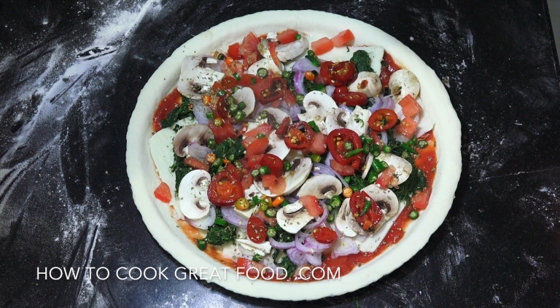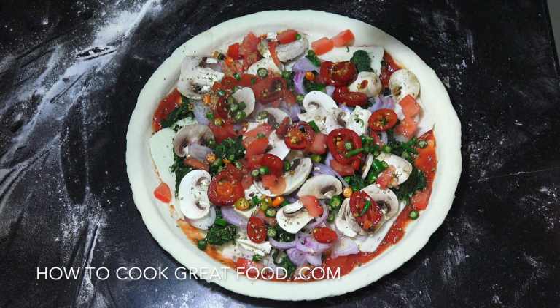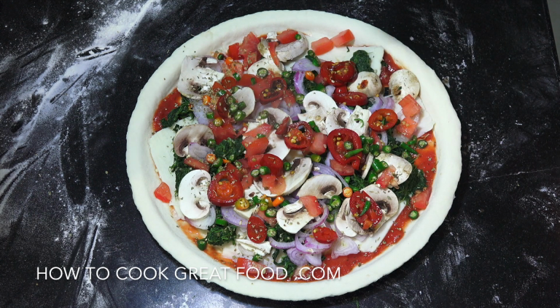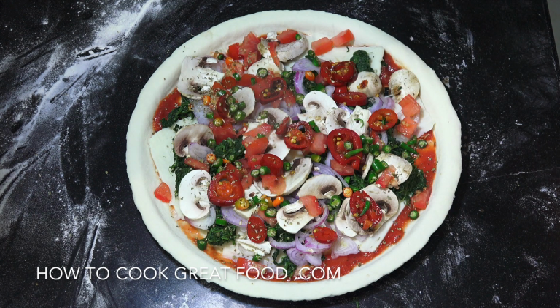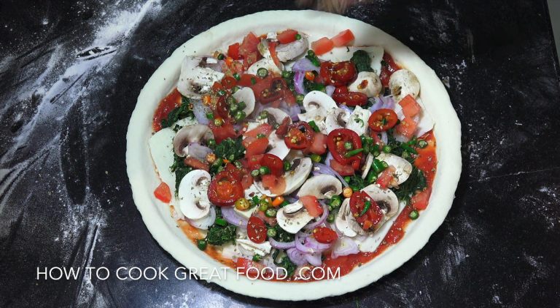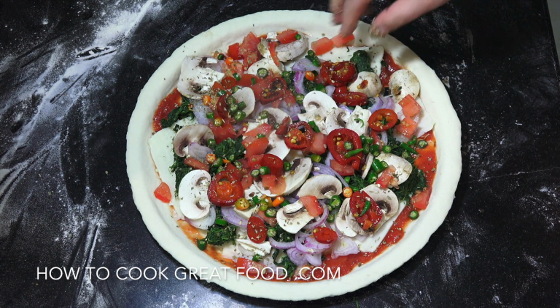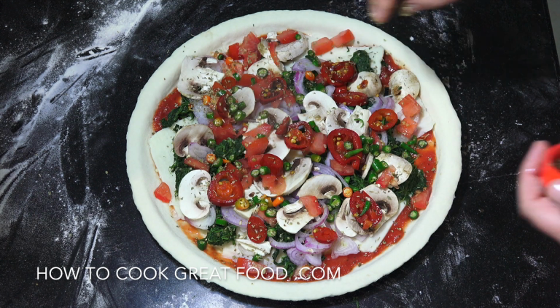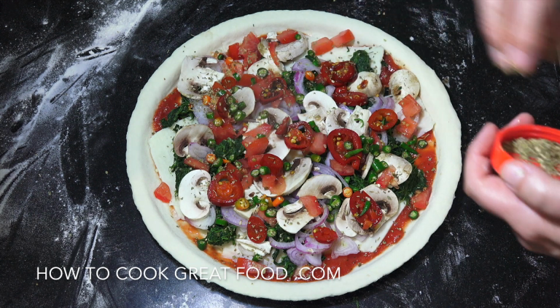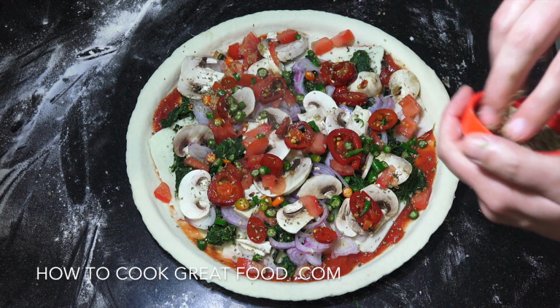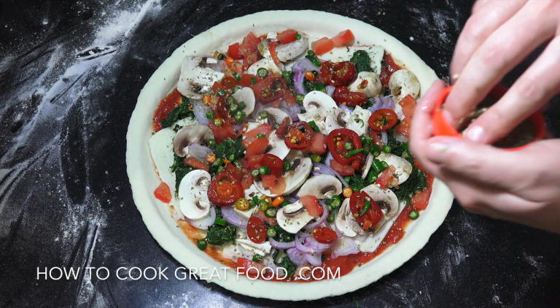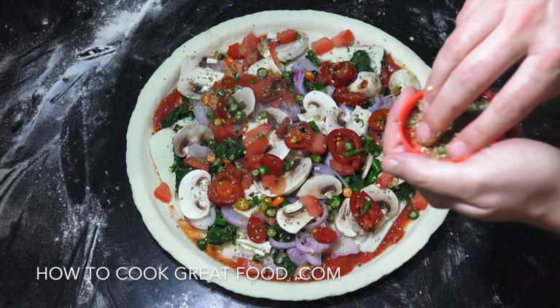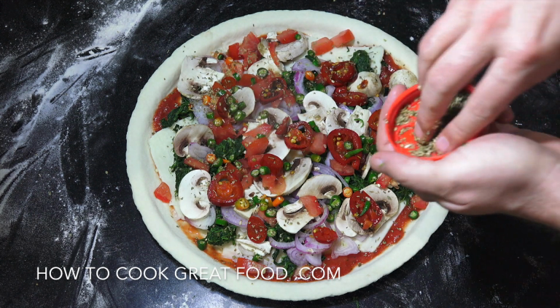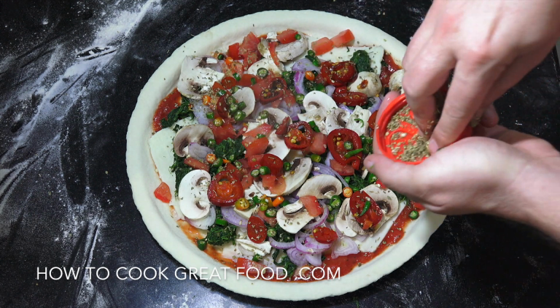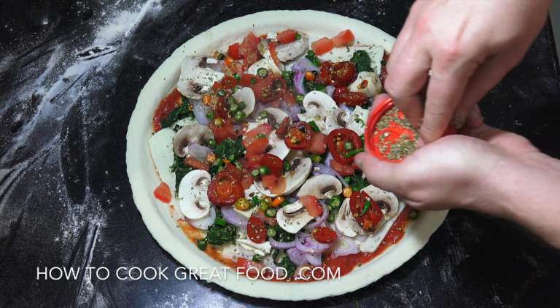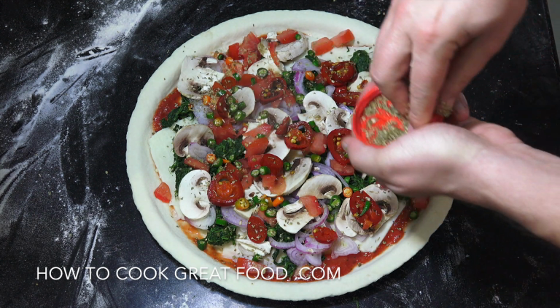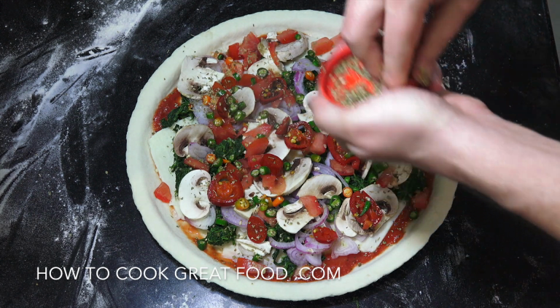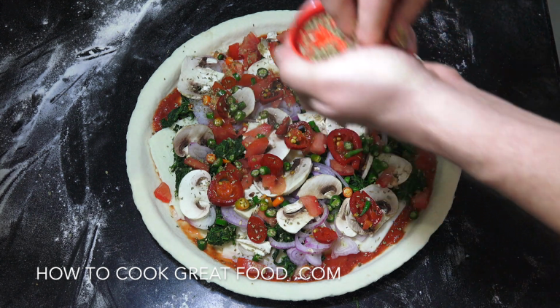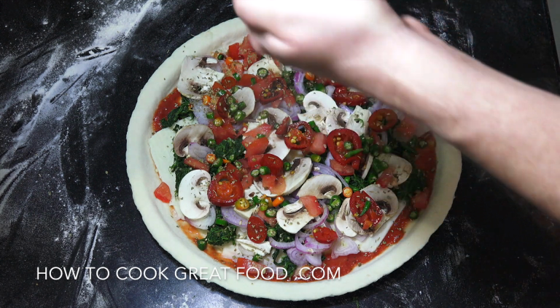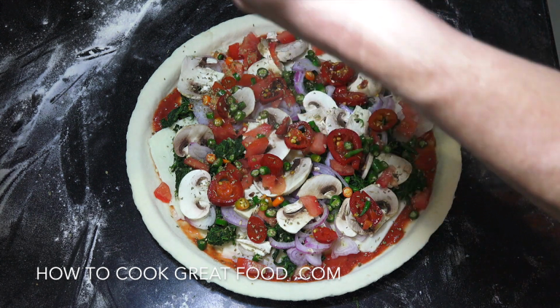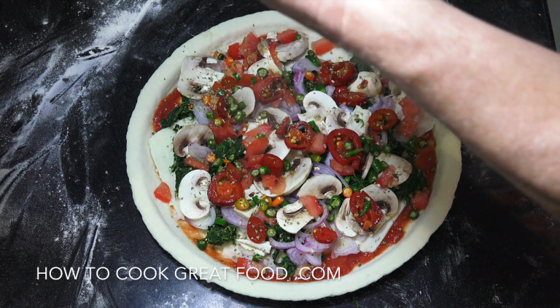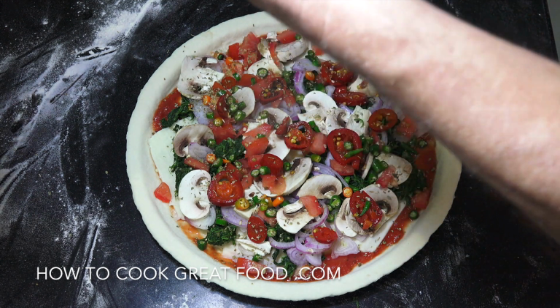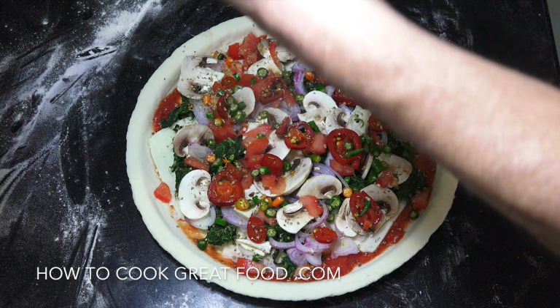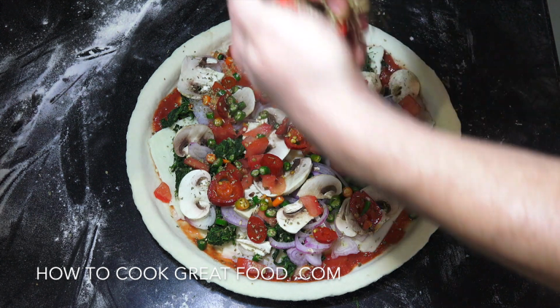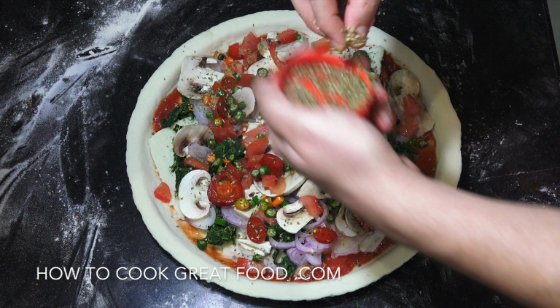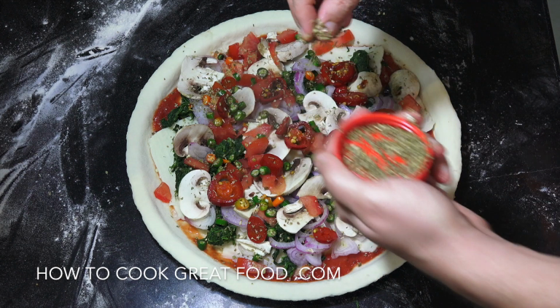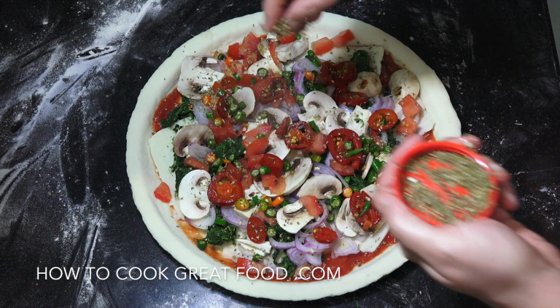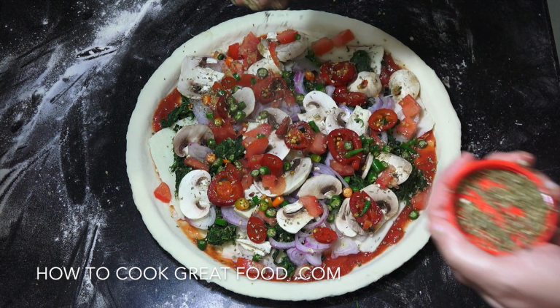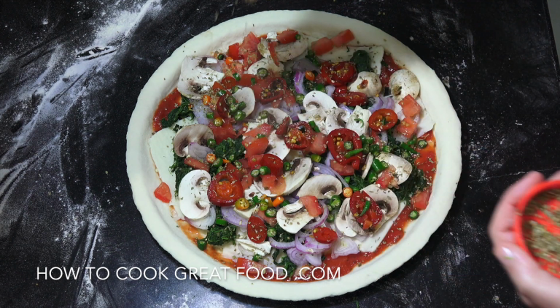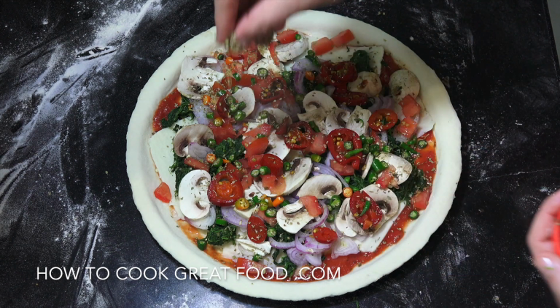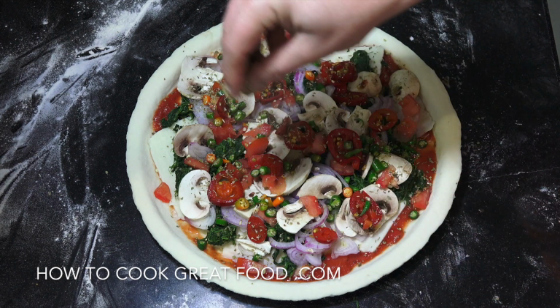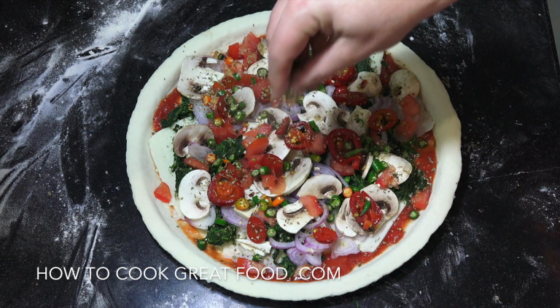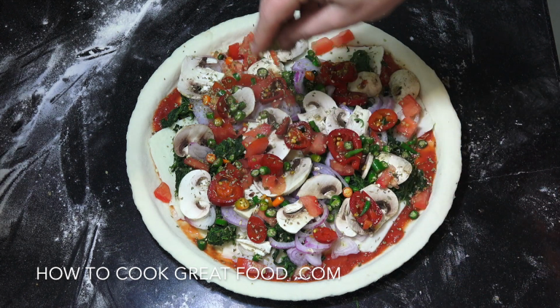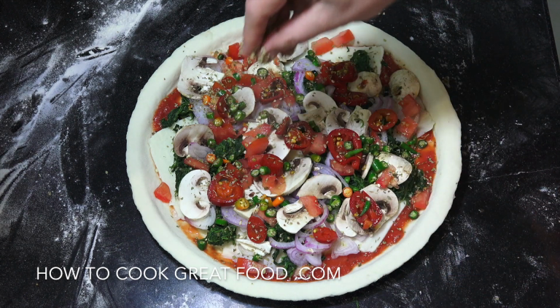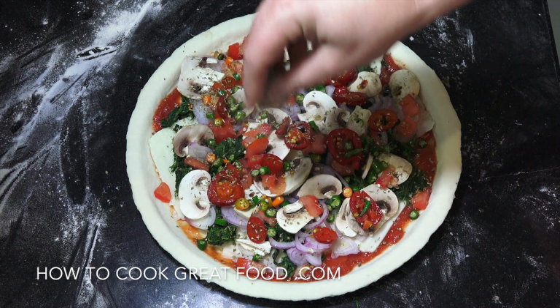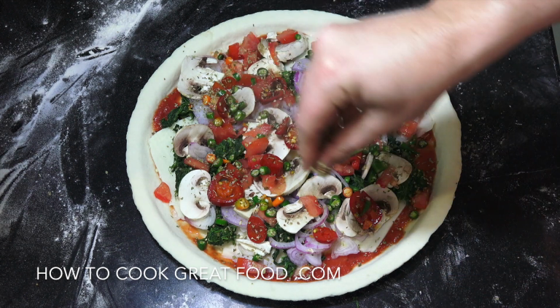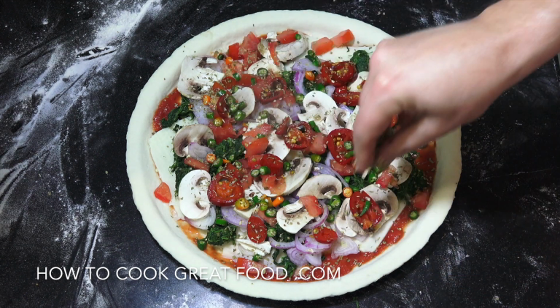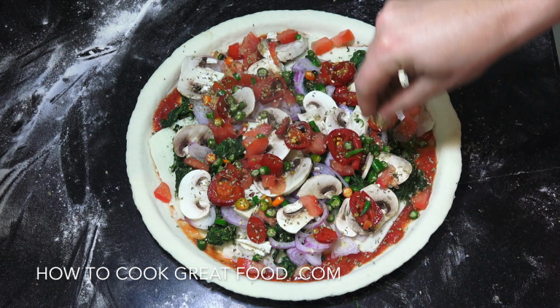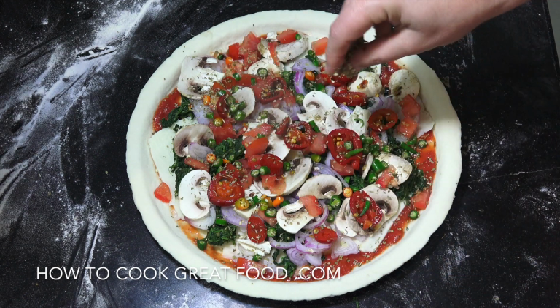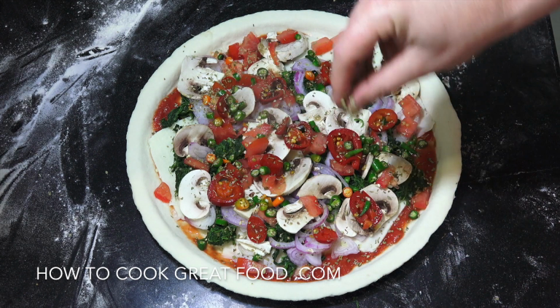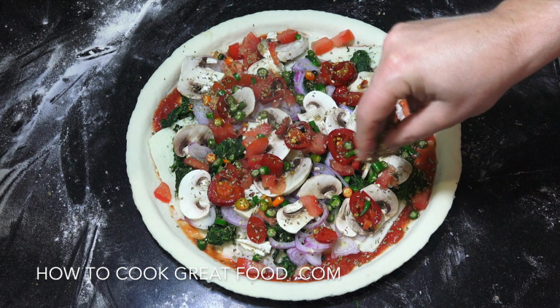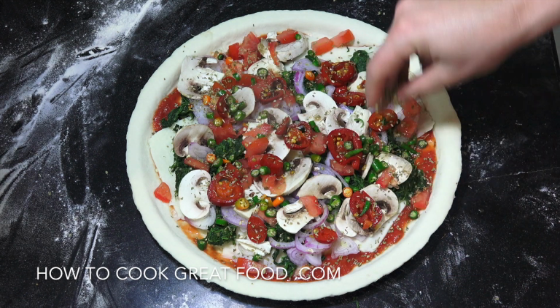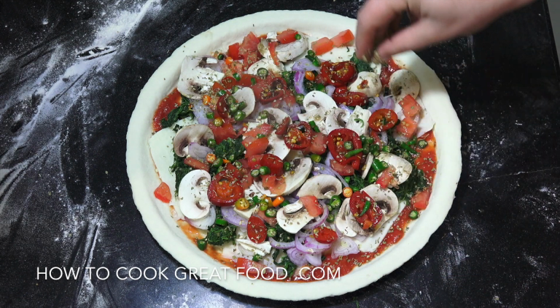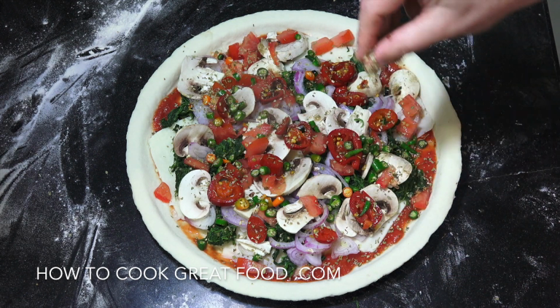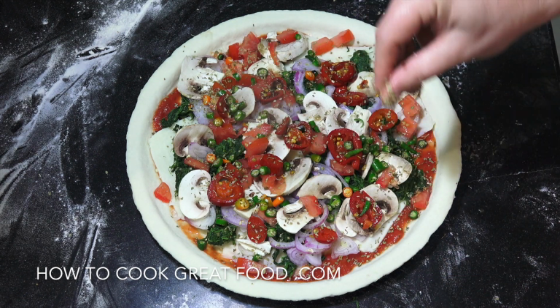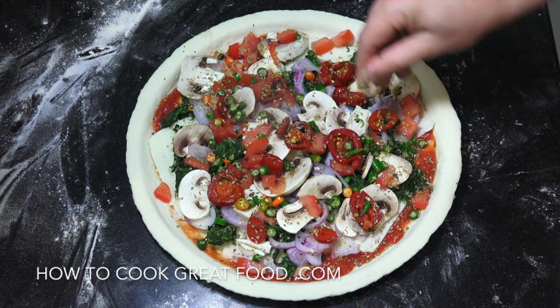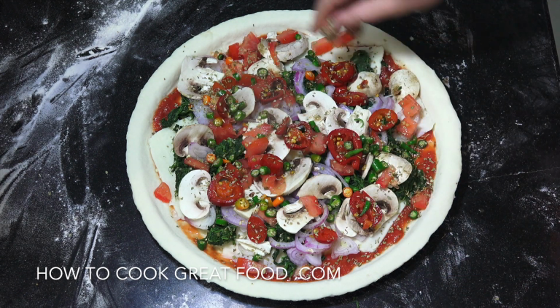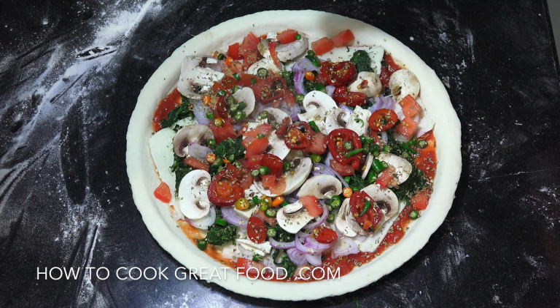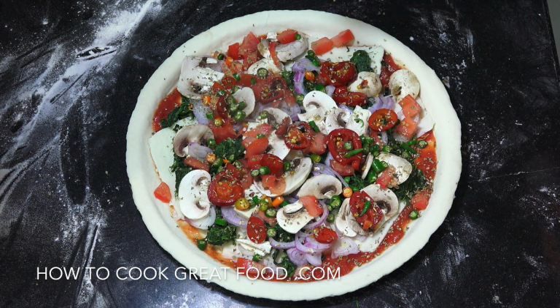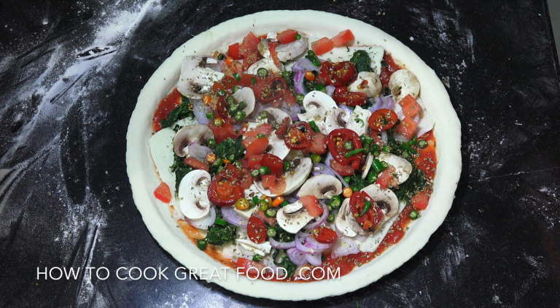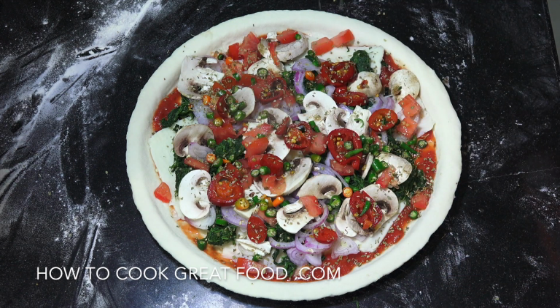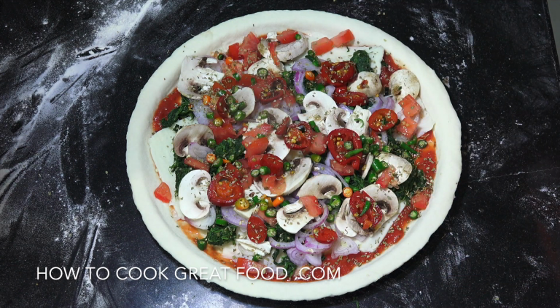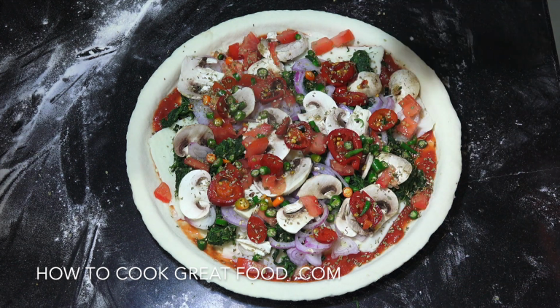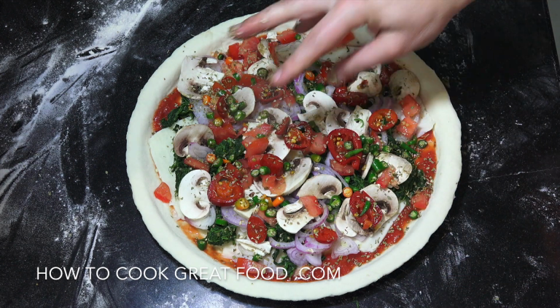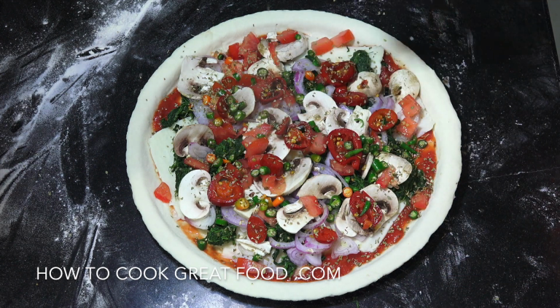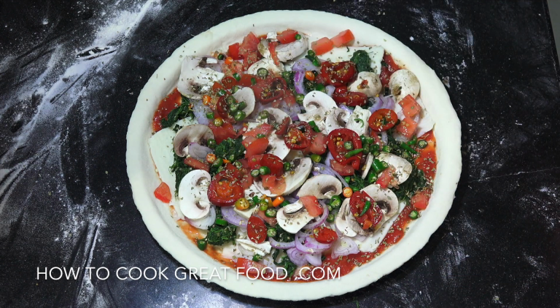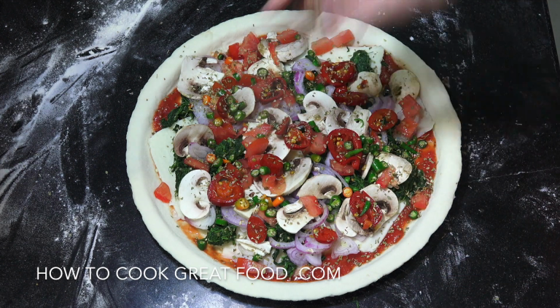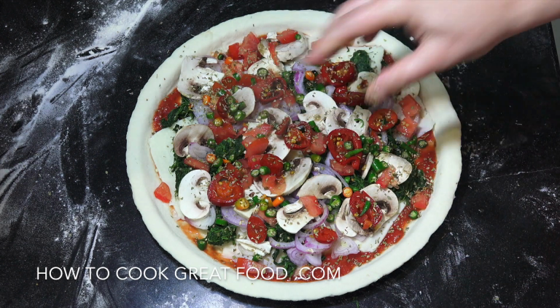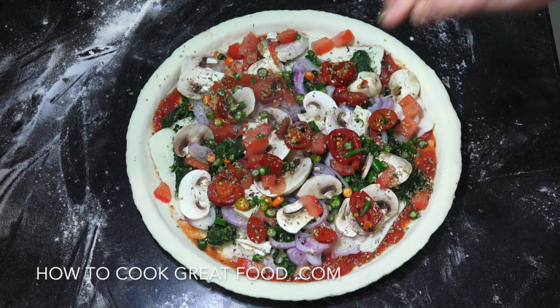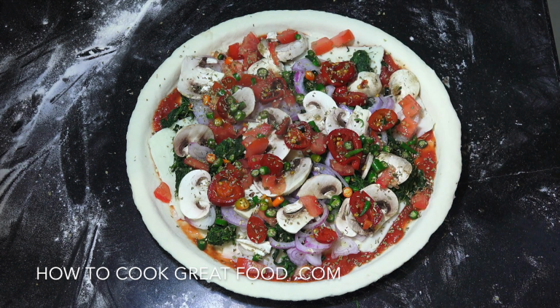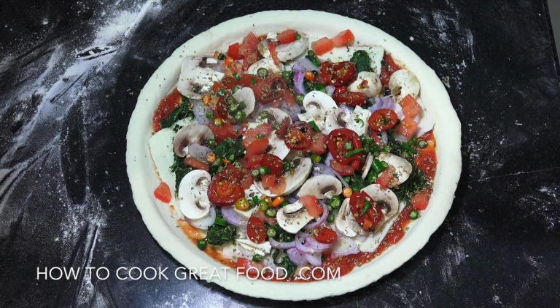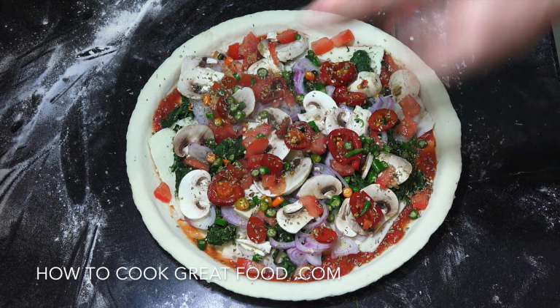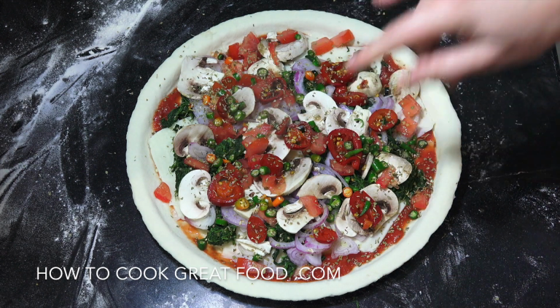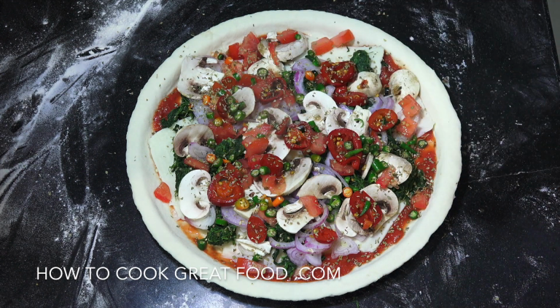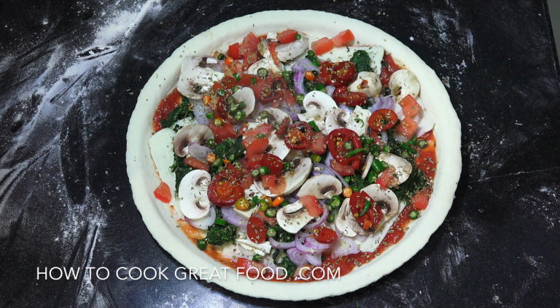This is going to go into my oven for about six minutes. You want to get your oven super hot — as hot as you can. Pop this in and it's going to come out wonderful.